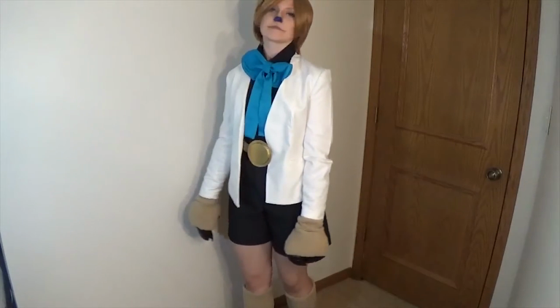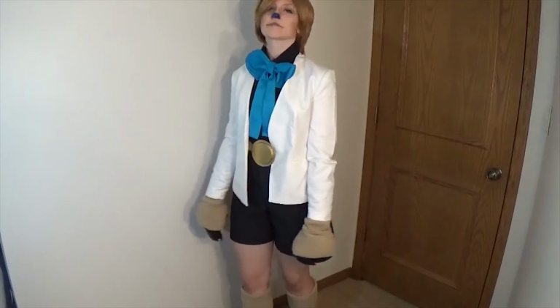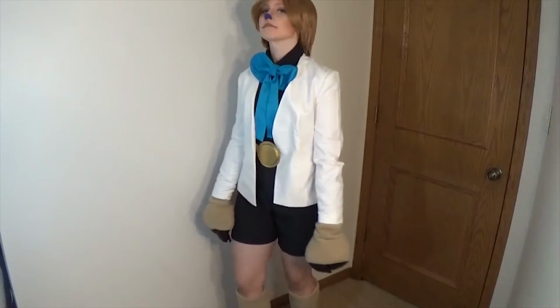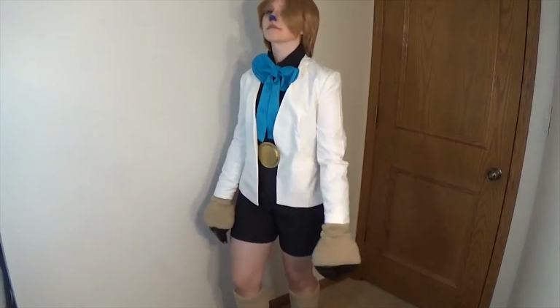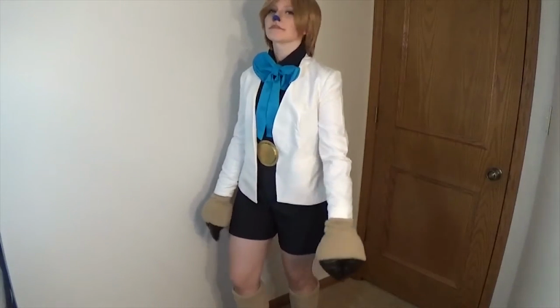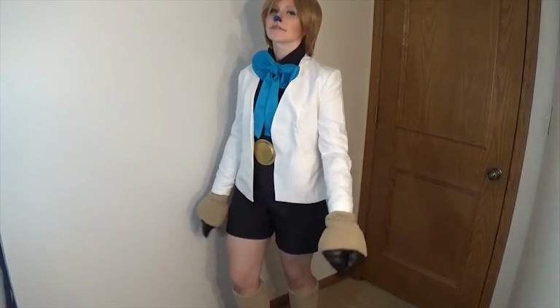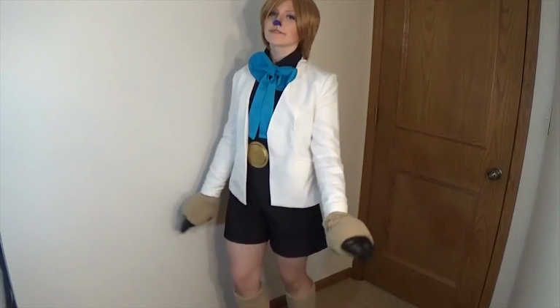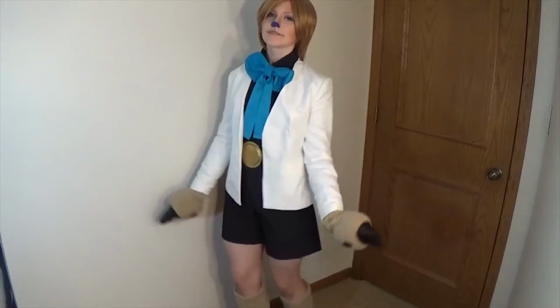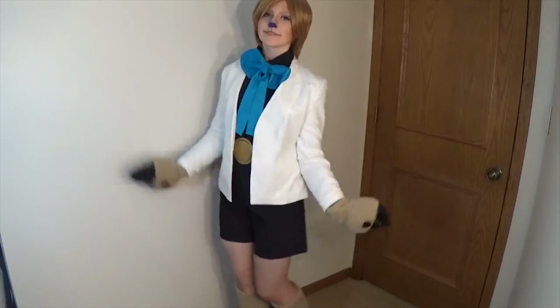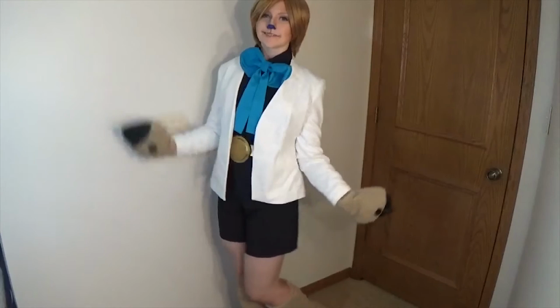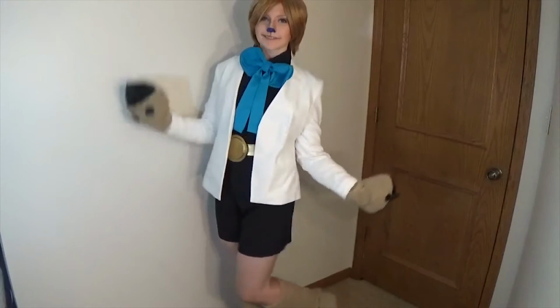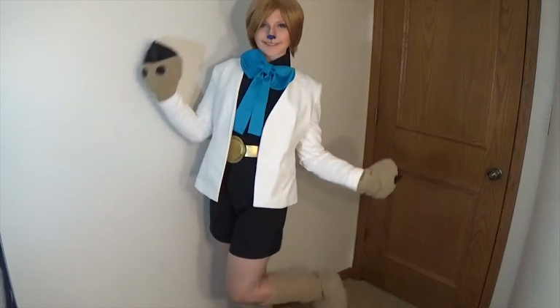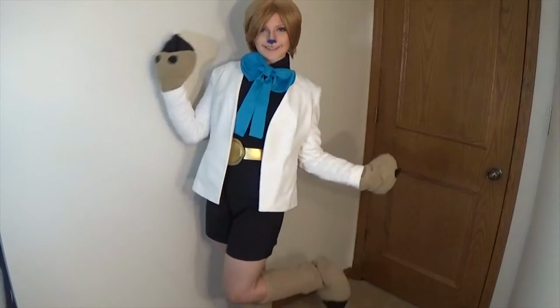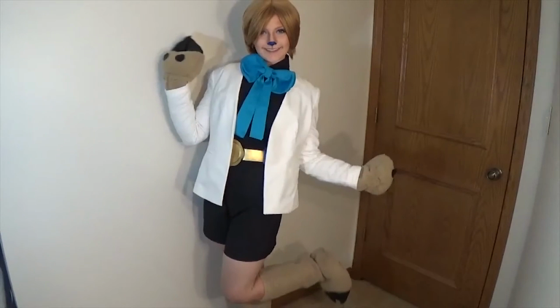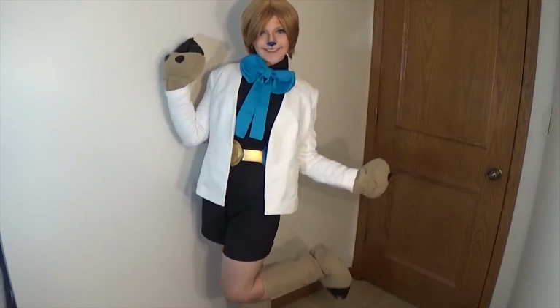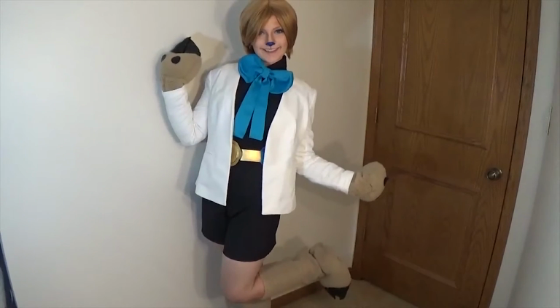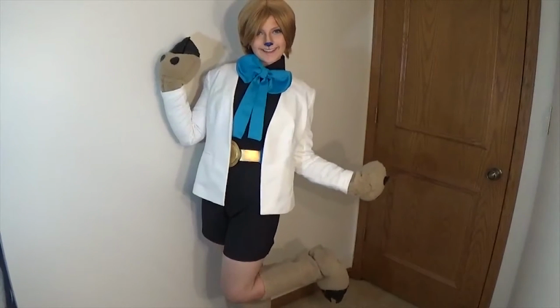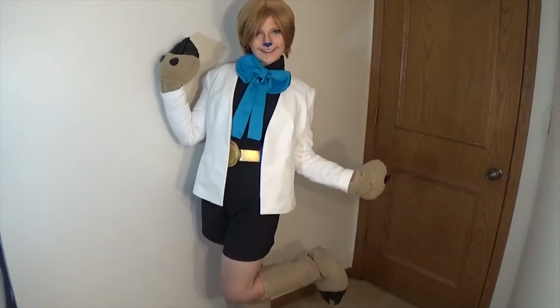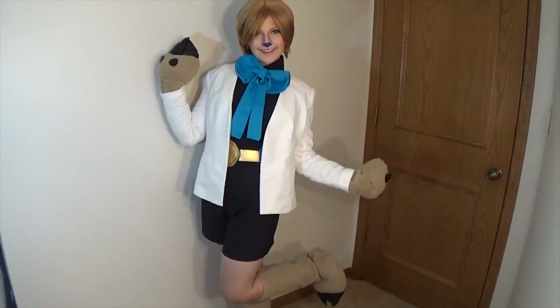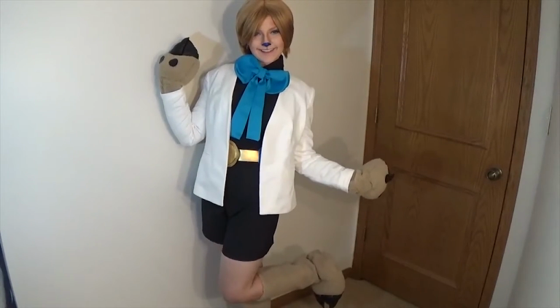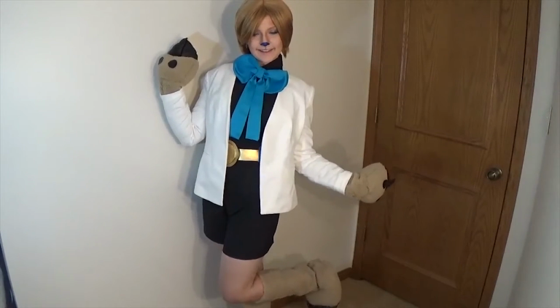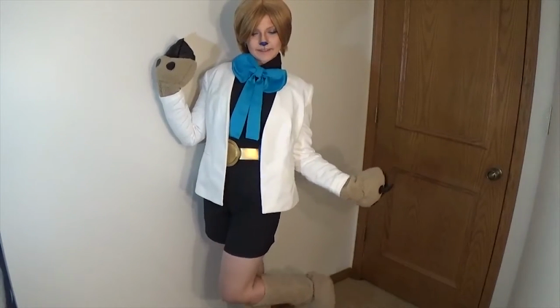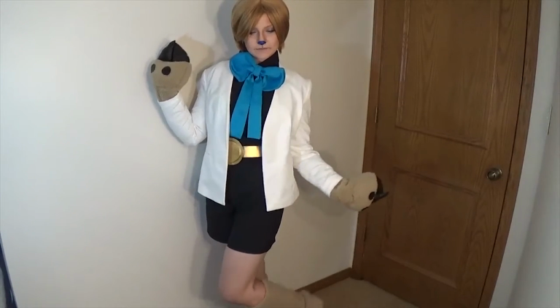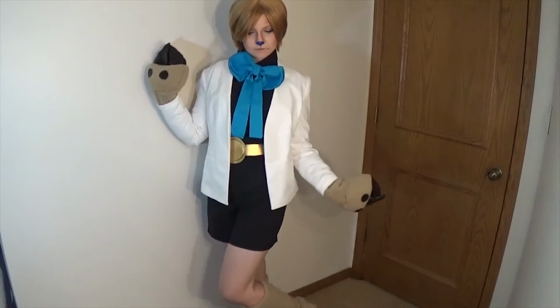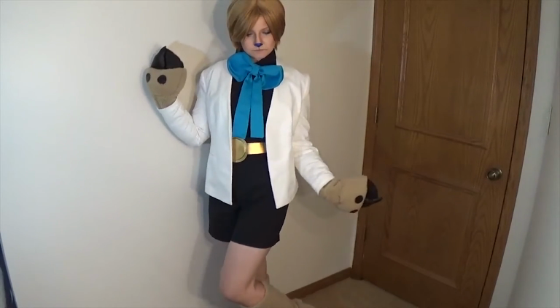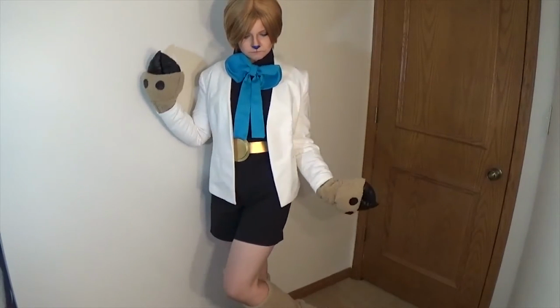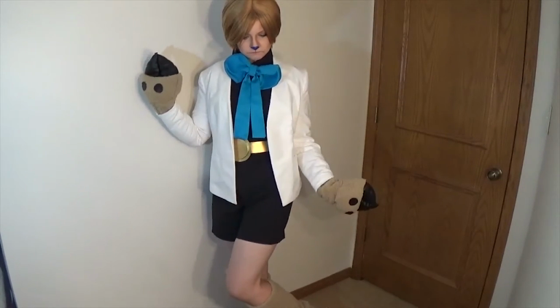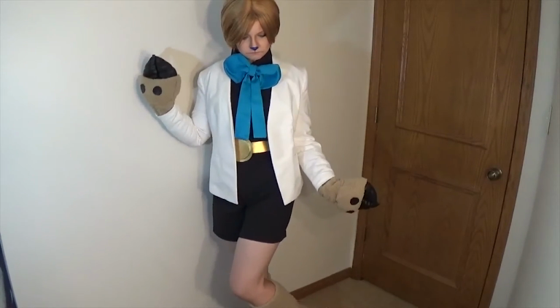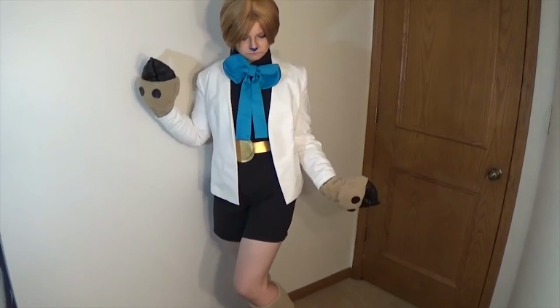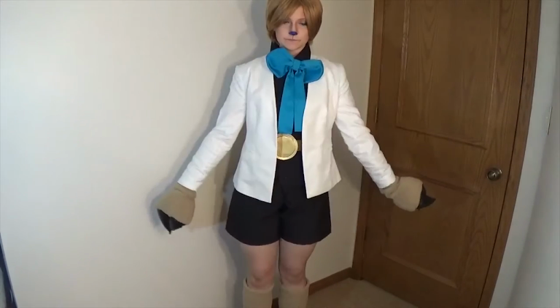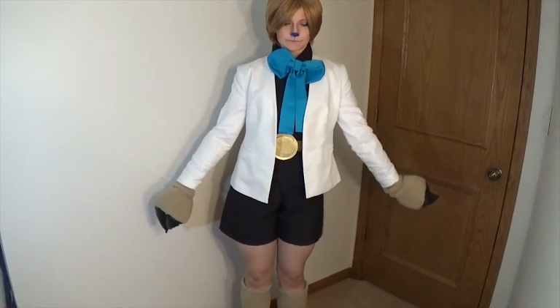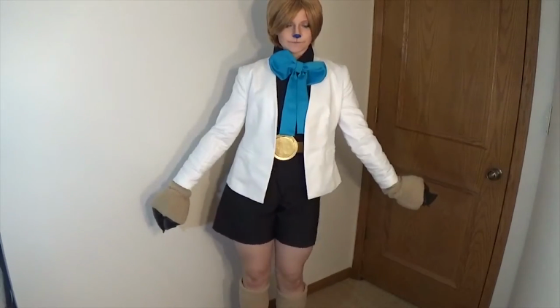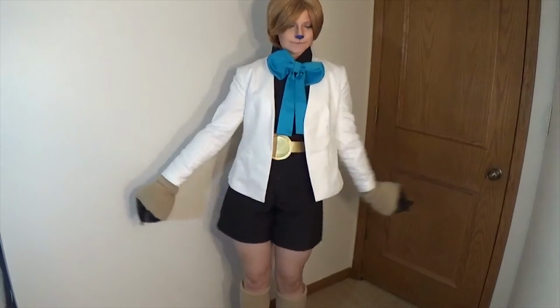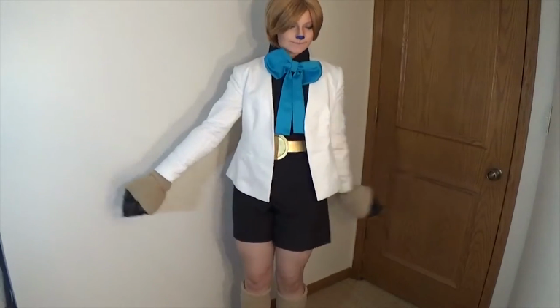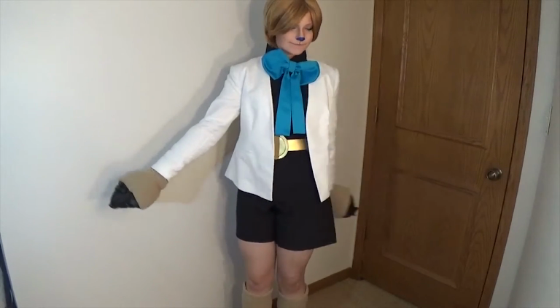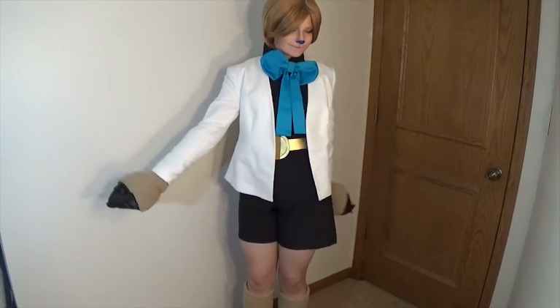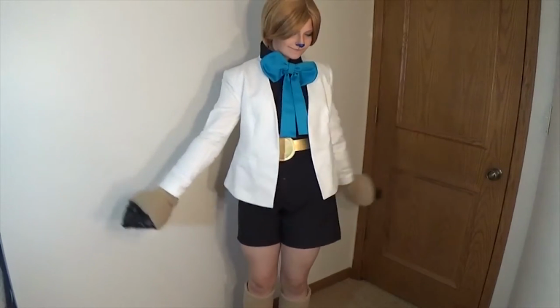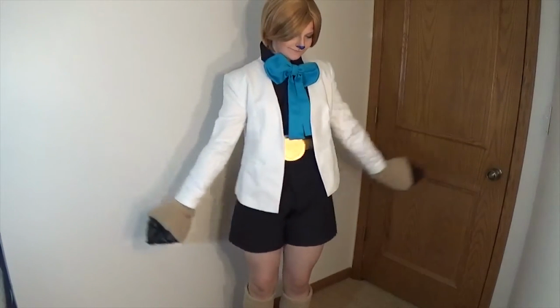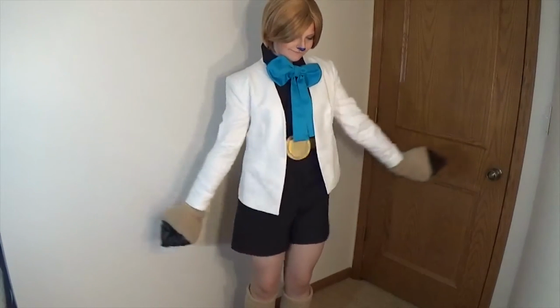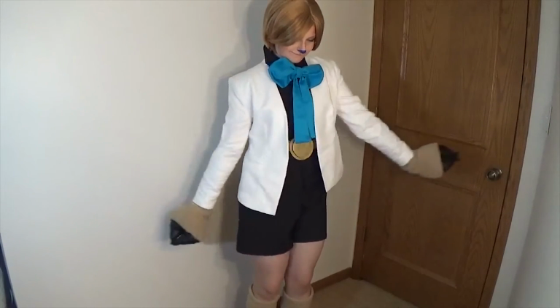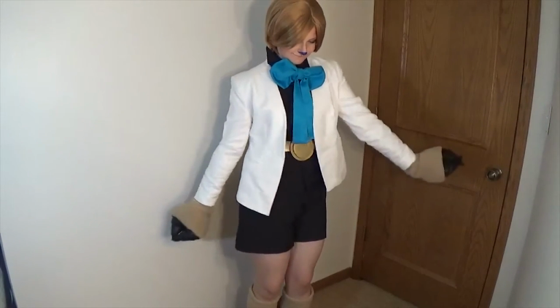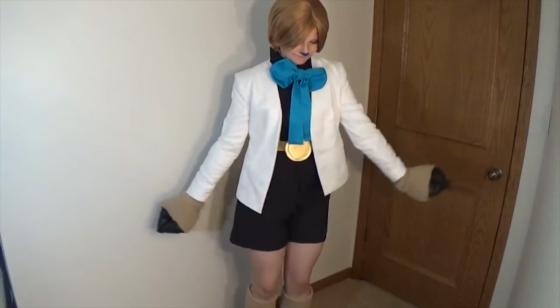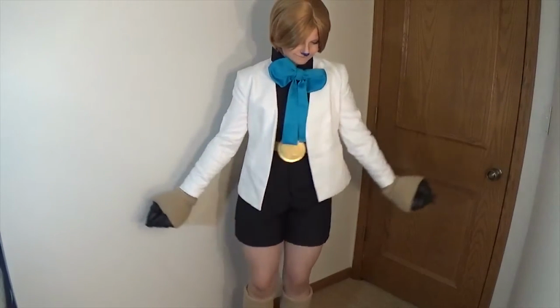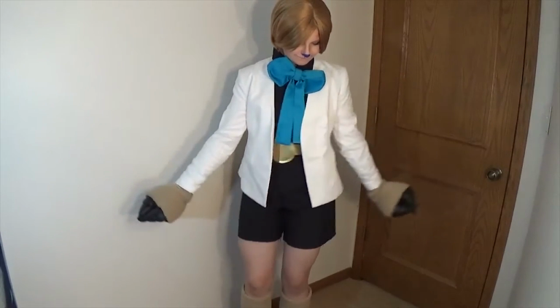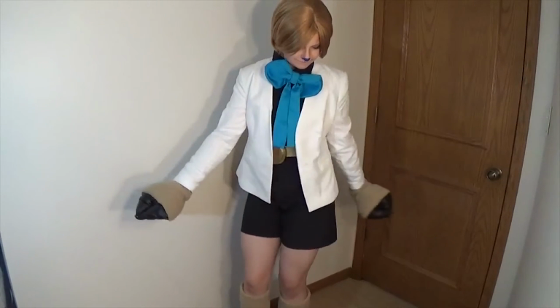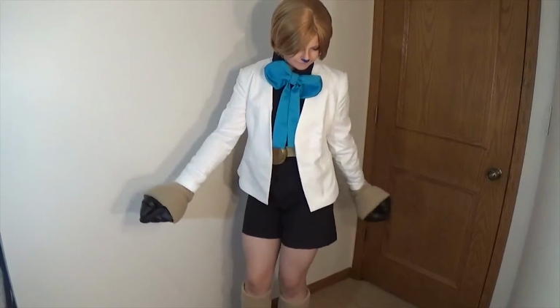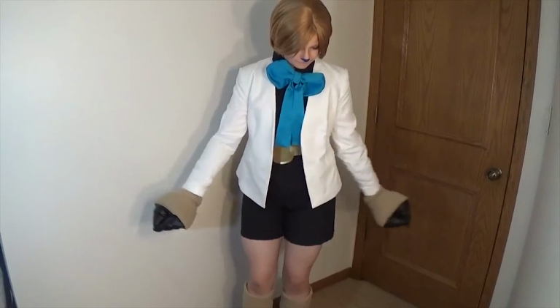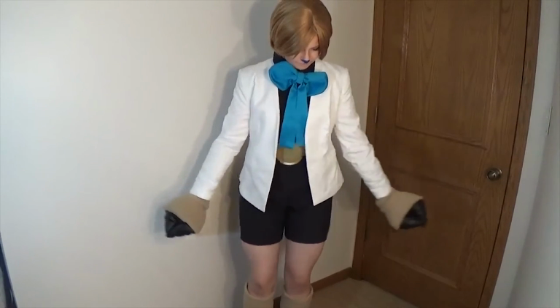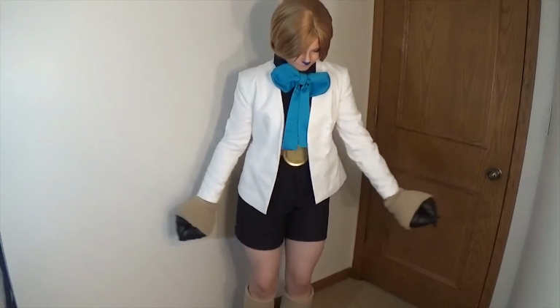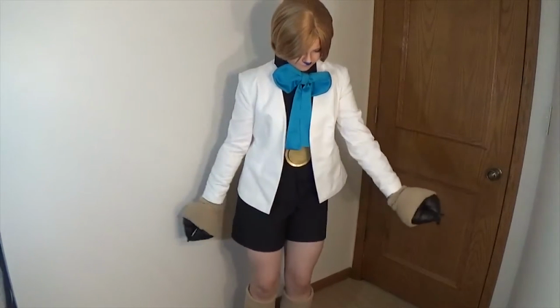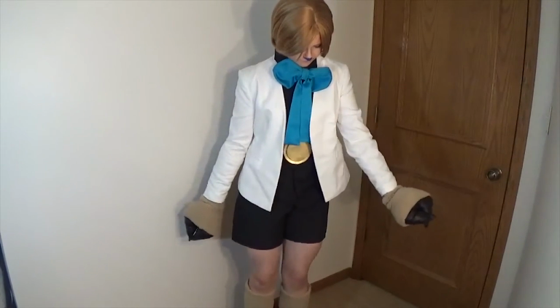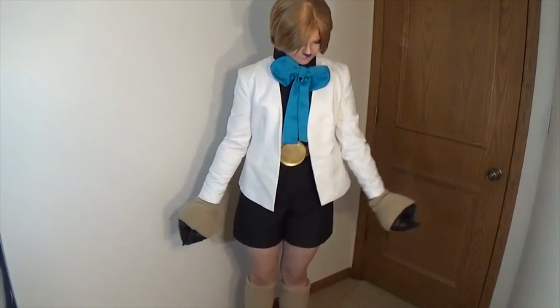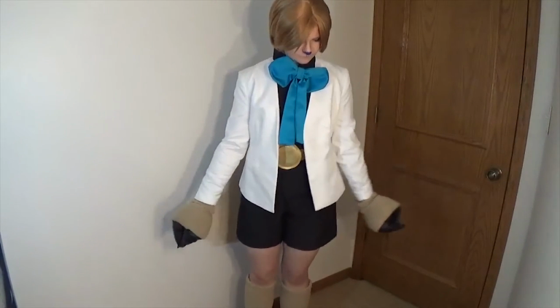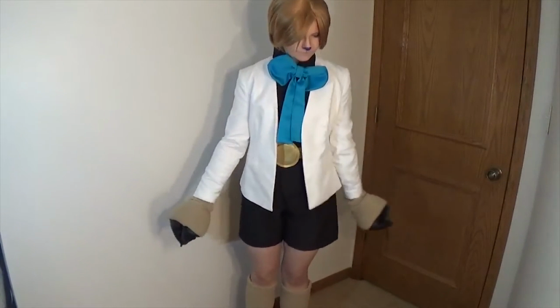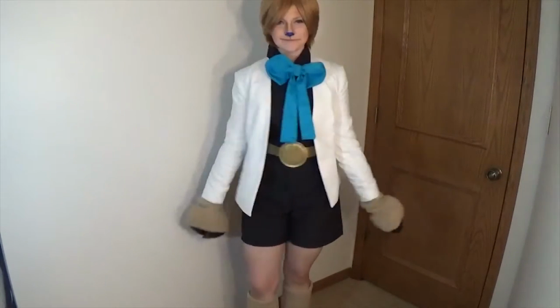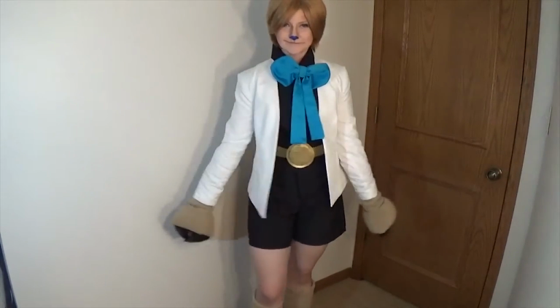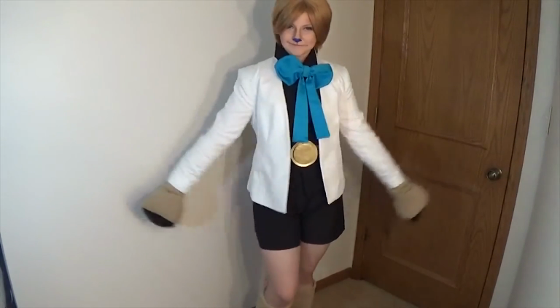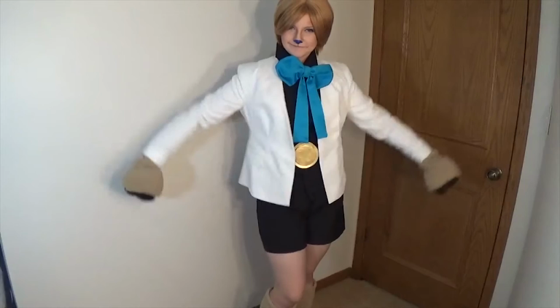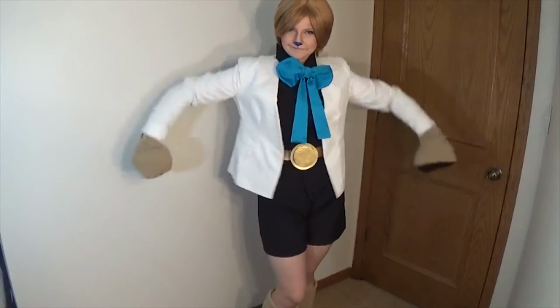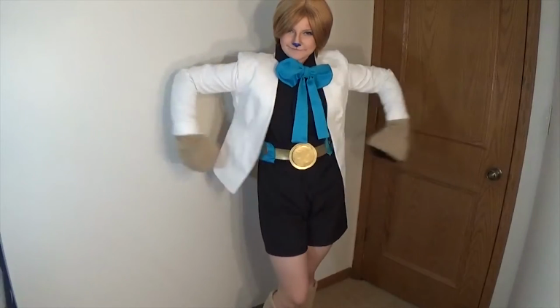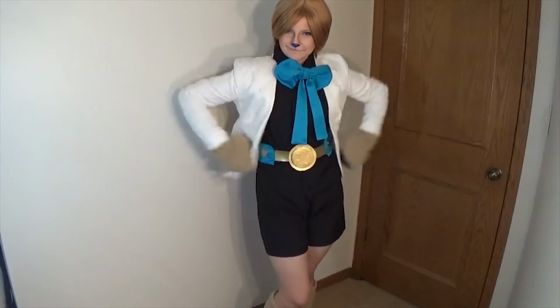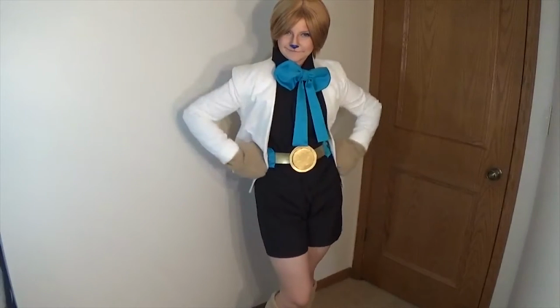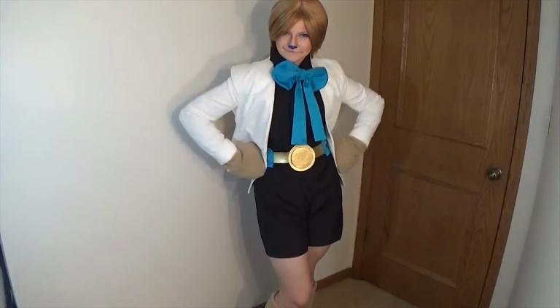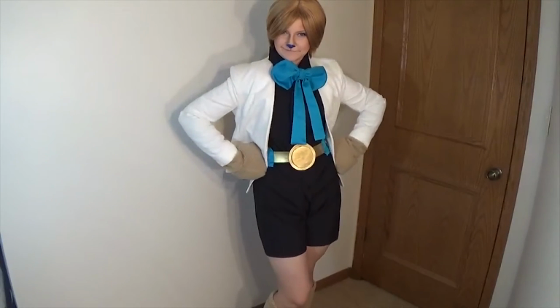Now just add a classy white blazer. This was the only piece I bought because I ran out of time, but I think it works really well.